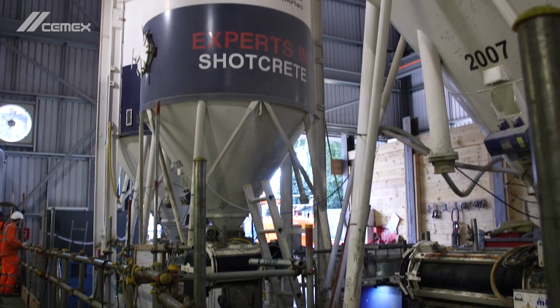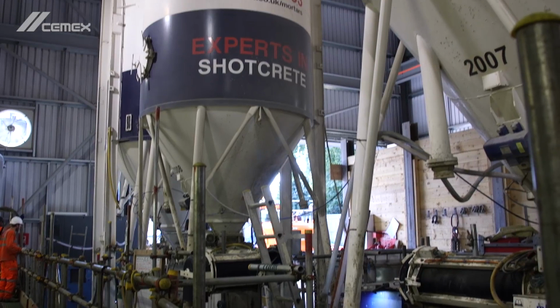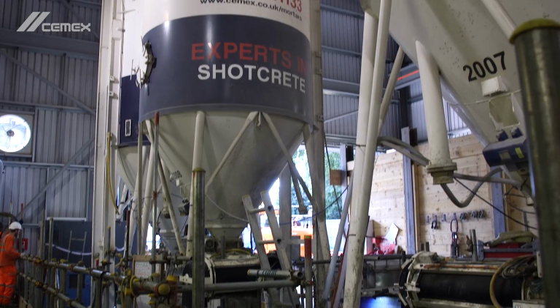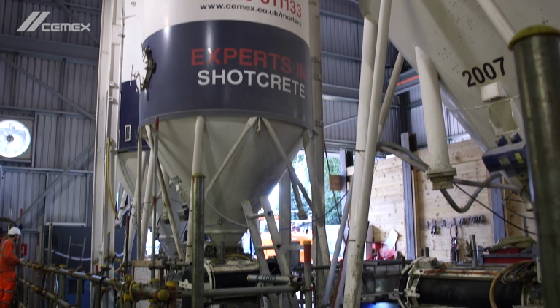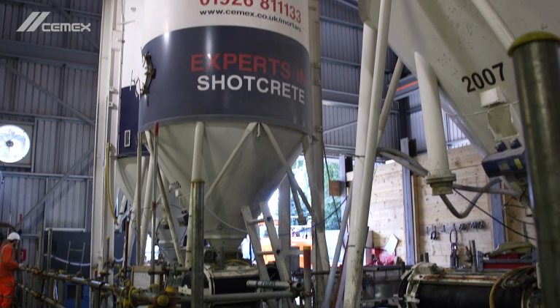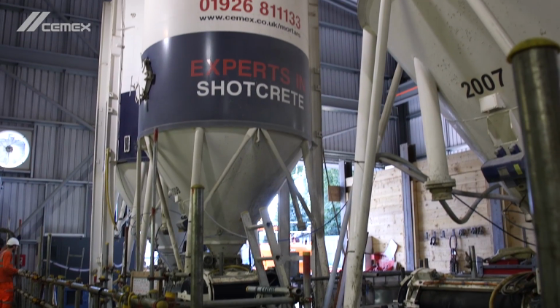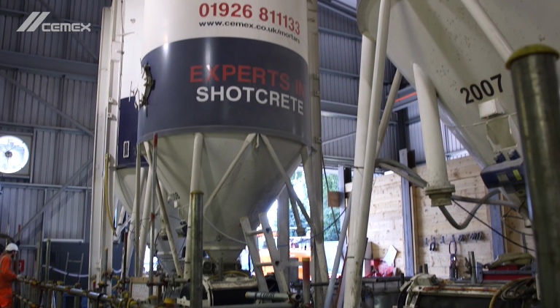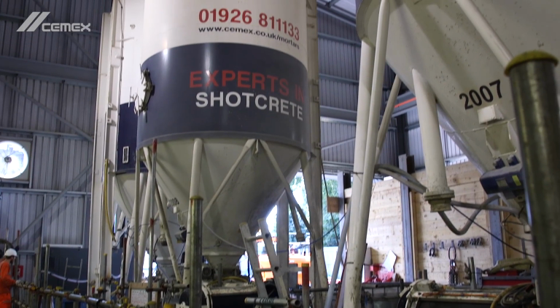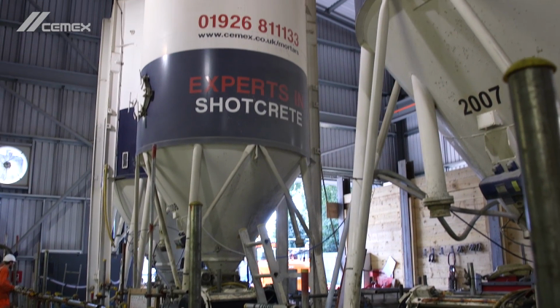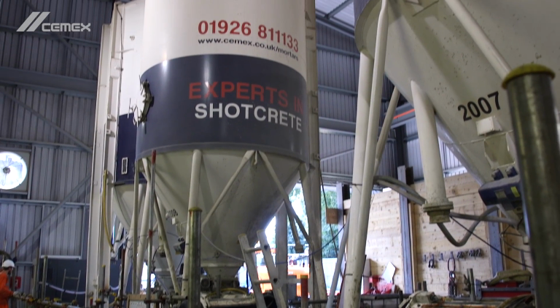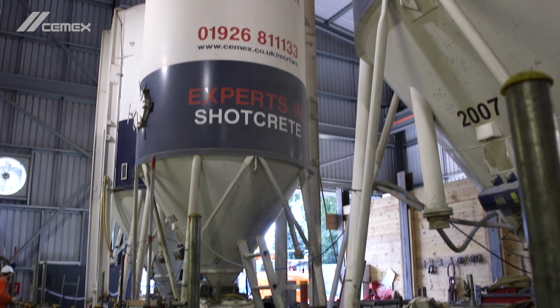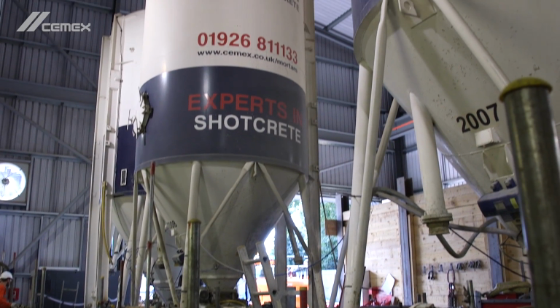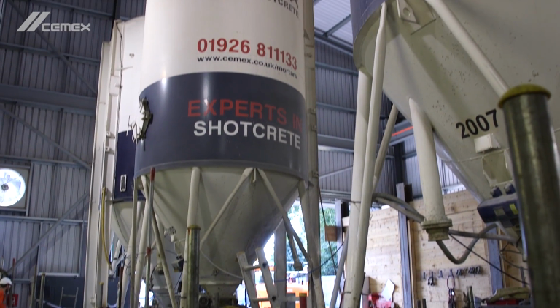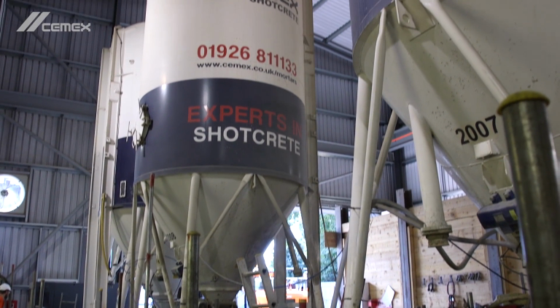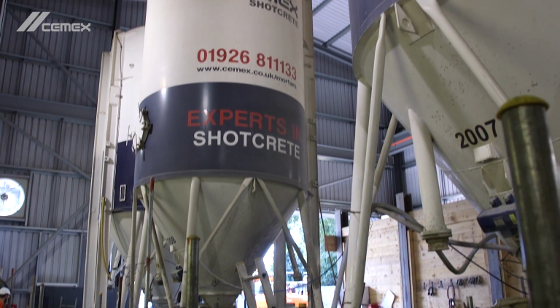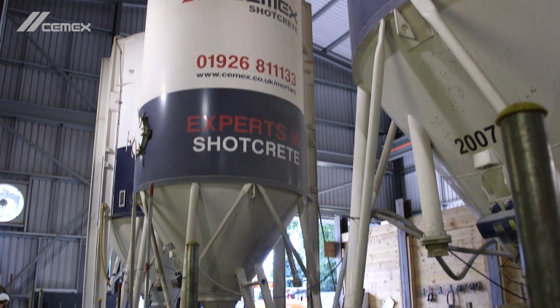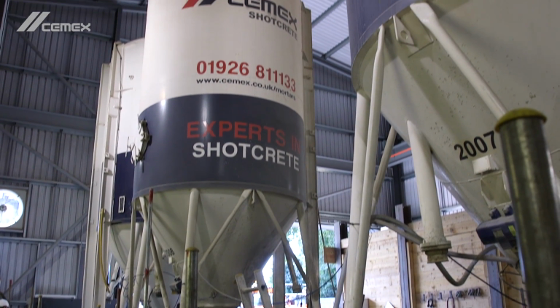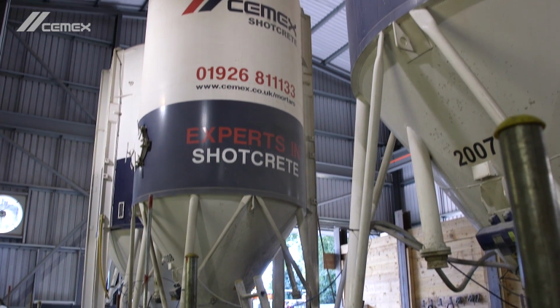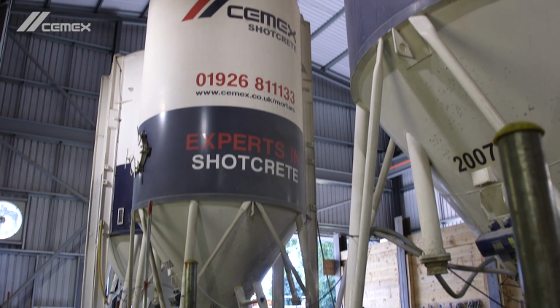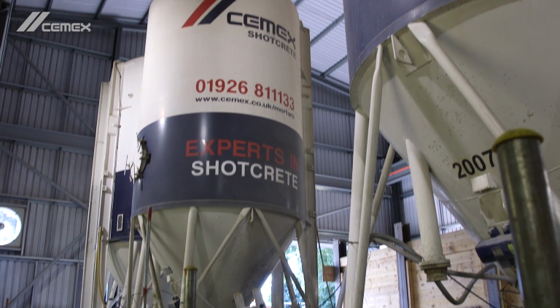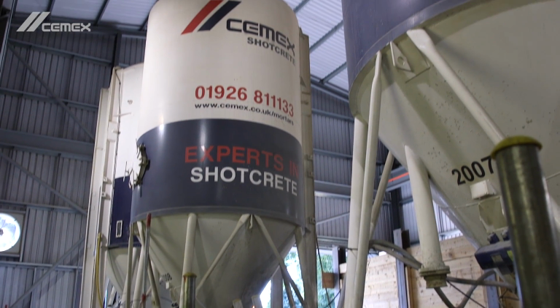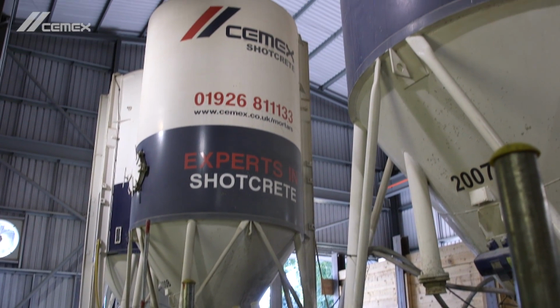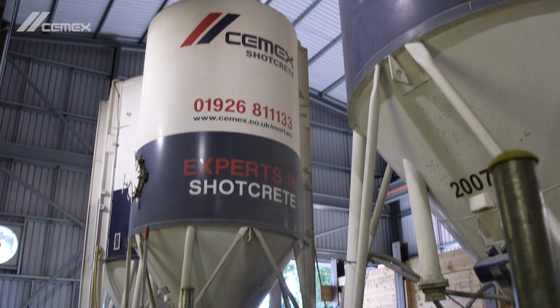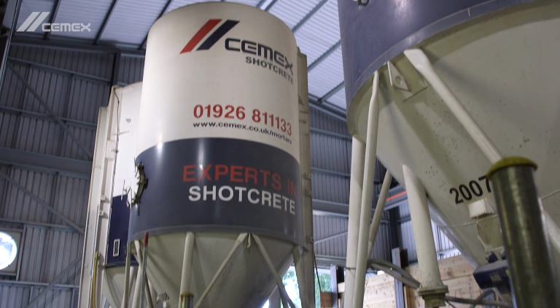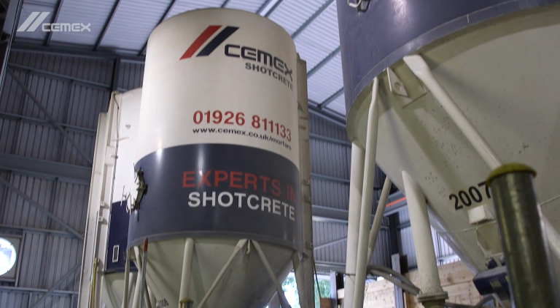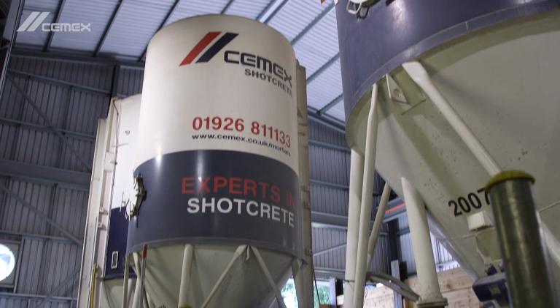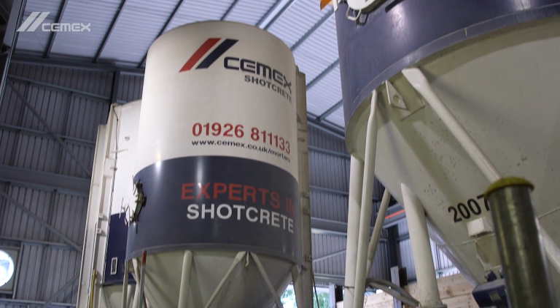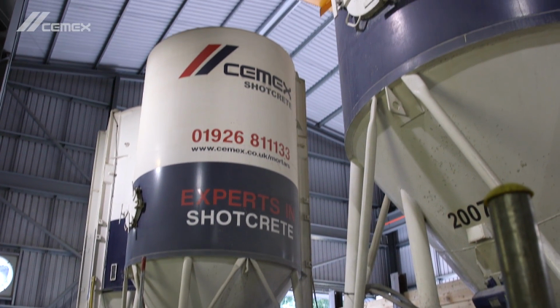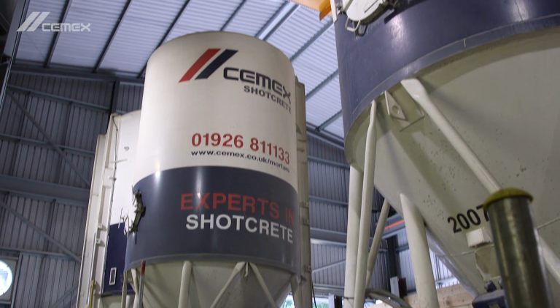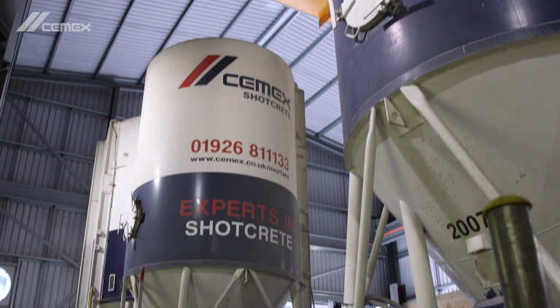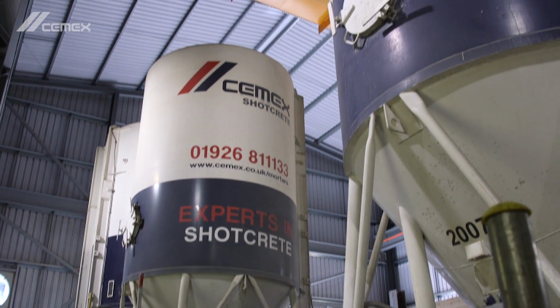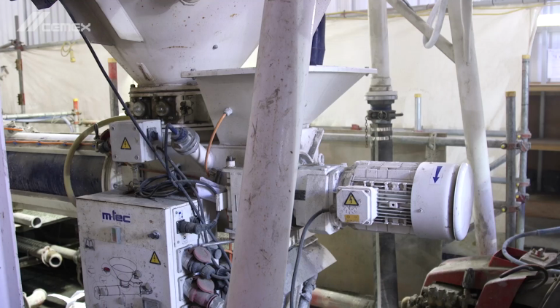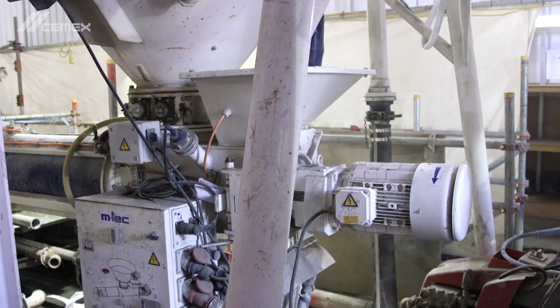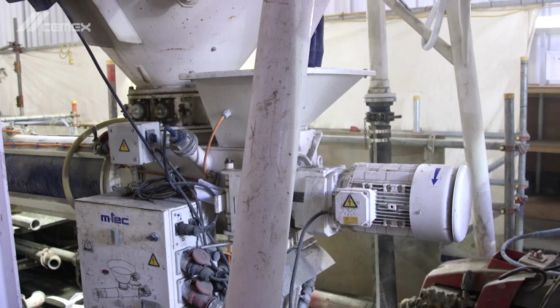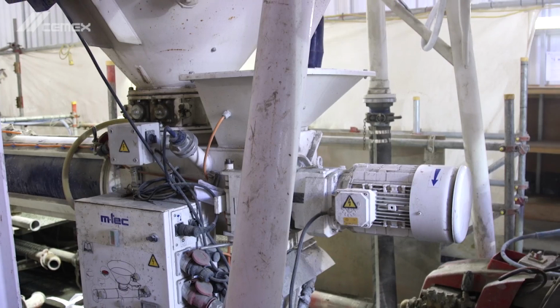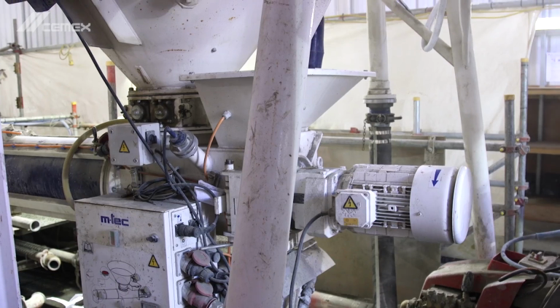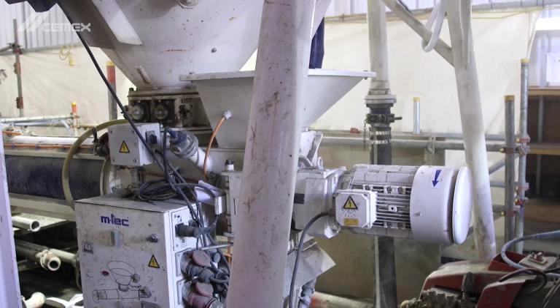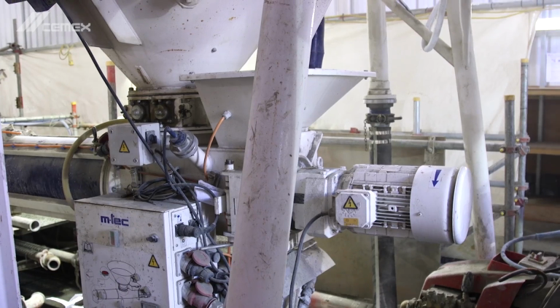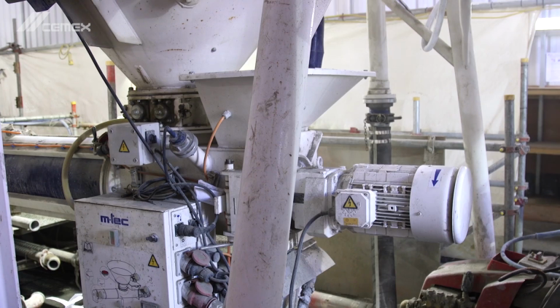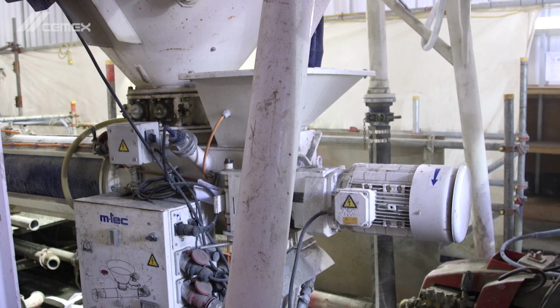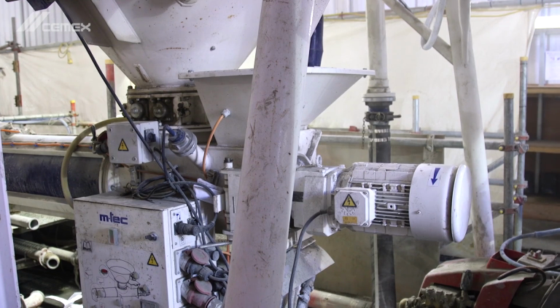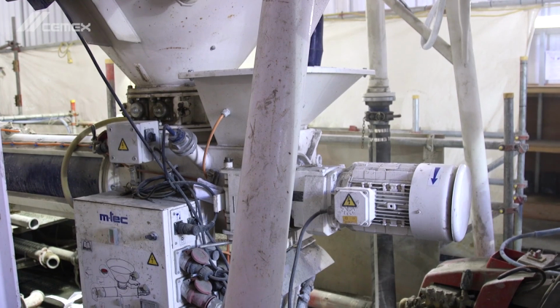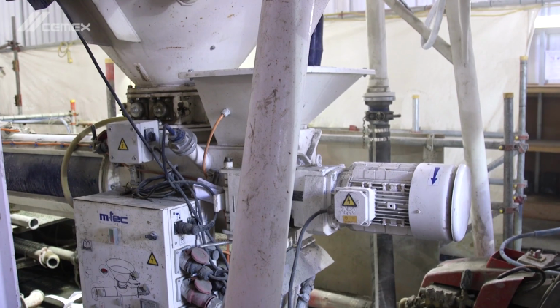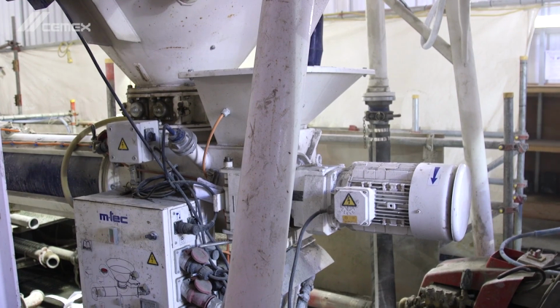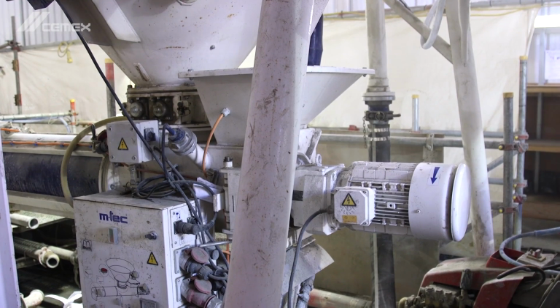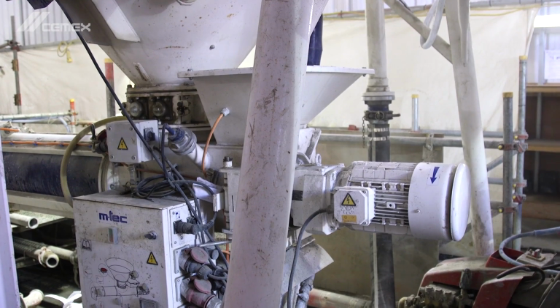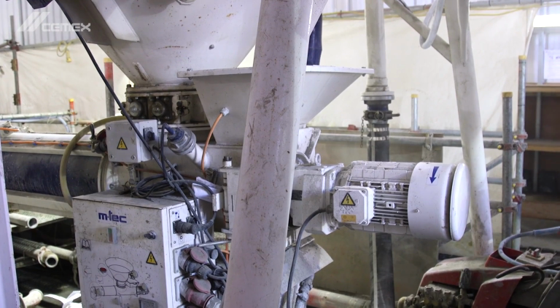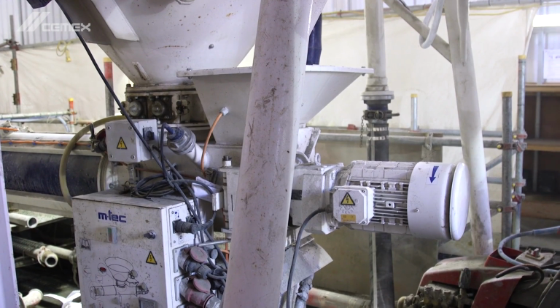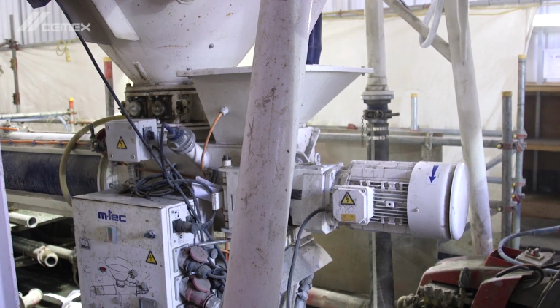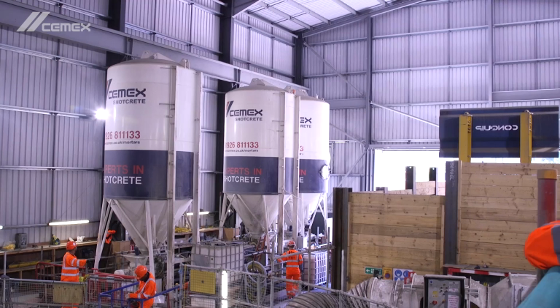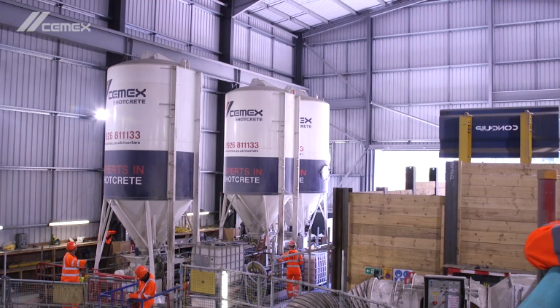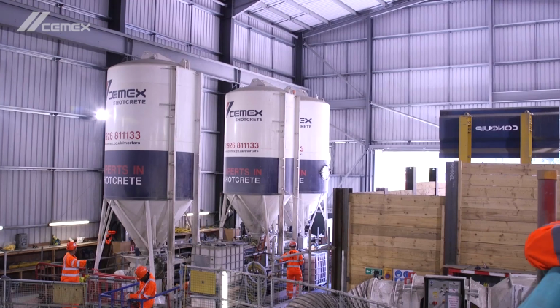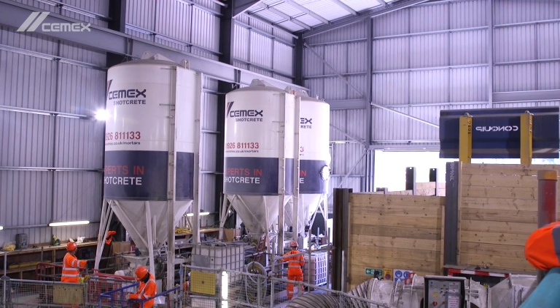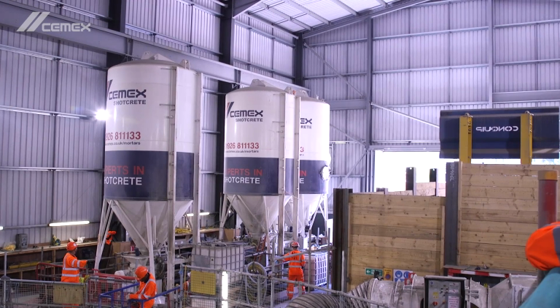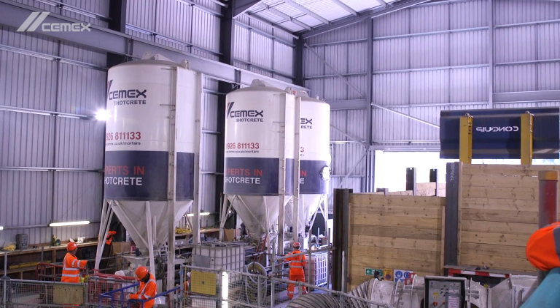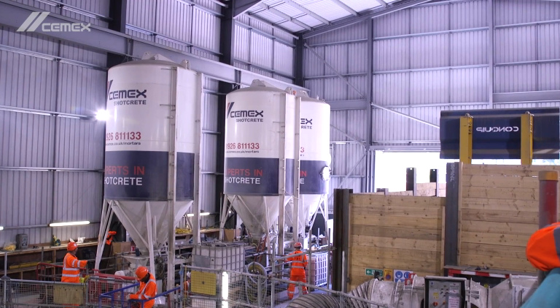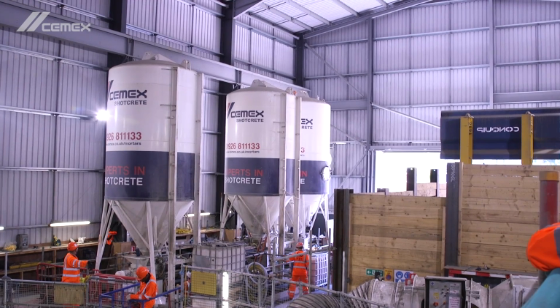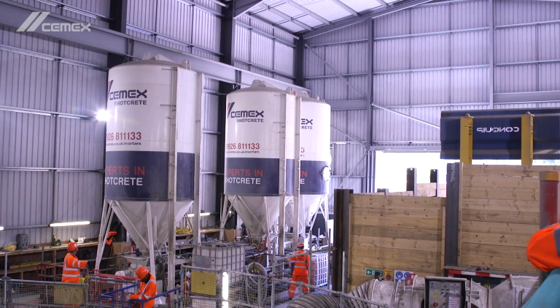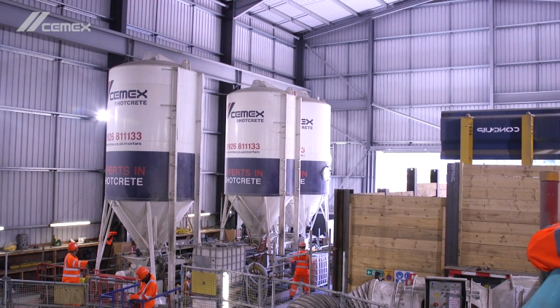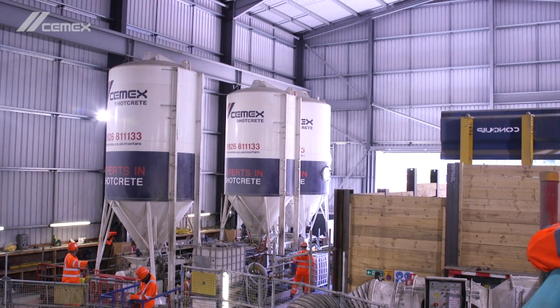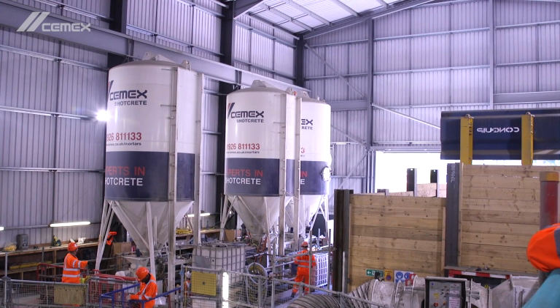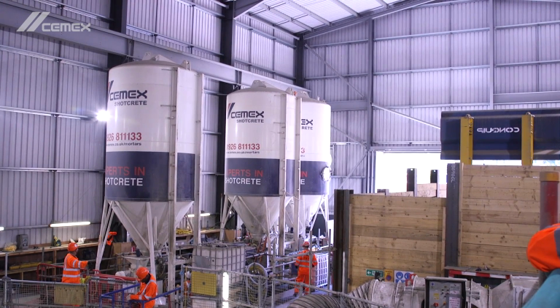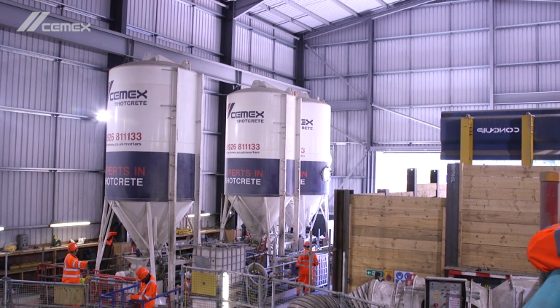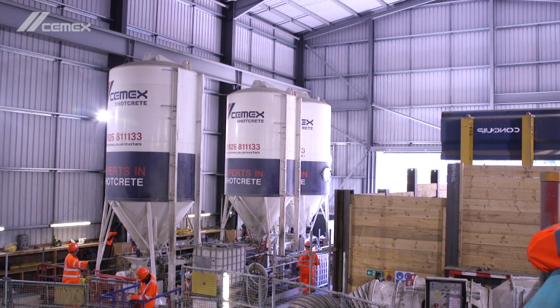At the start of the project, we established six 40-tonne silos and gigamixers between two locations to store and produce the product.